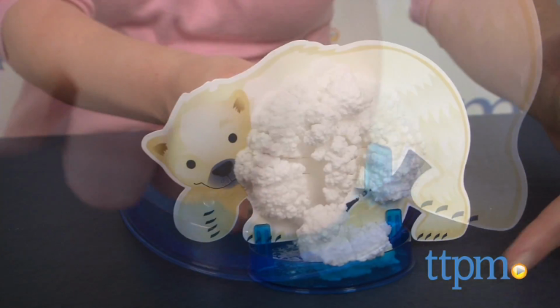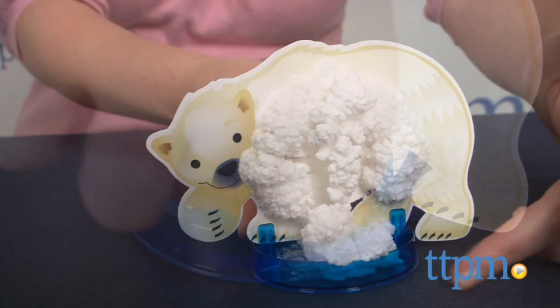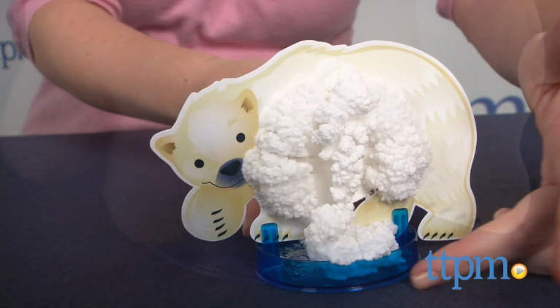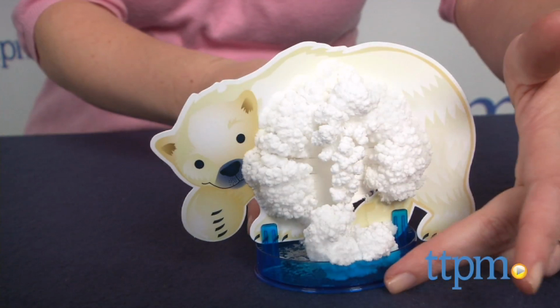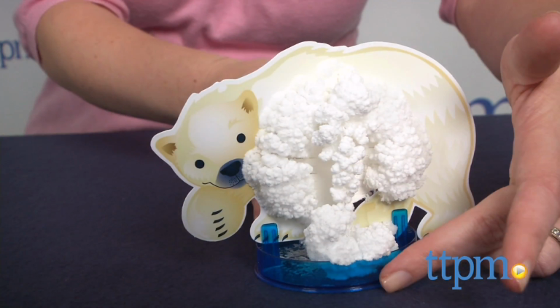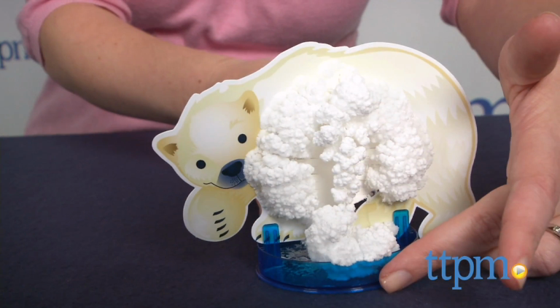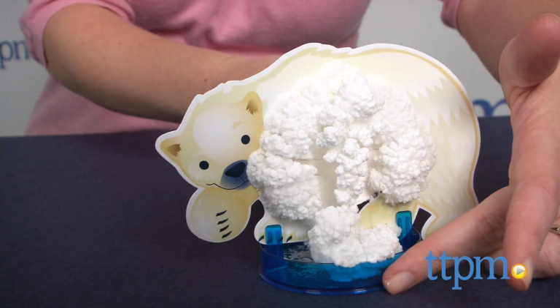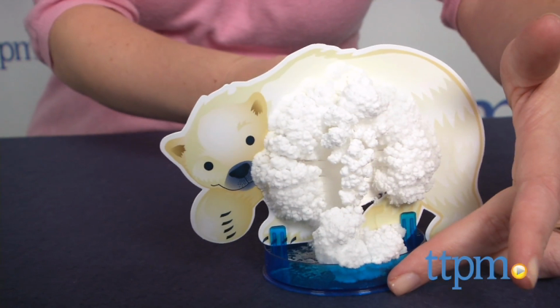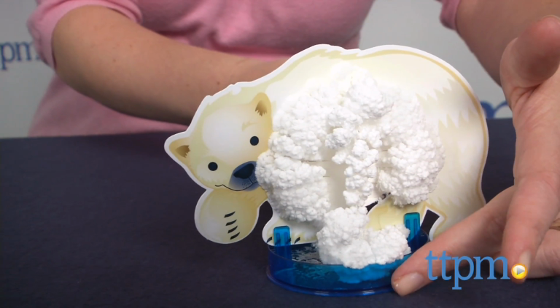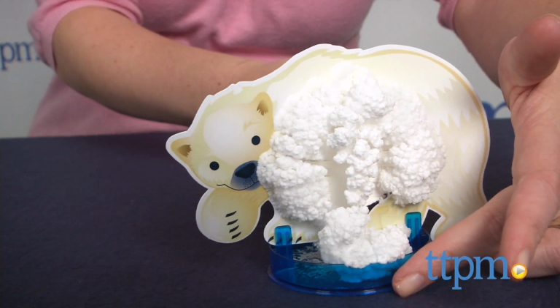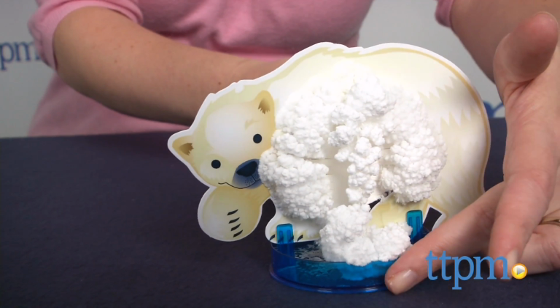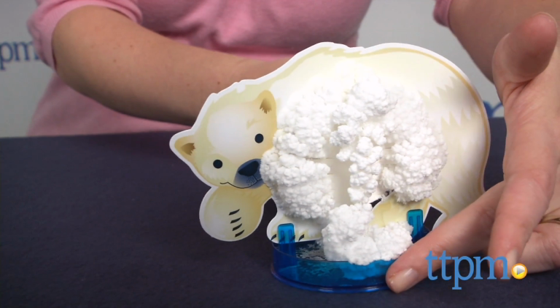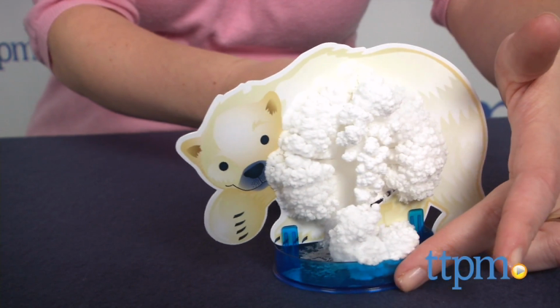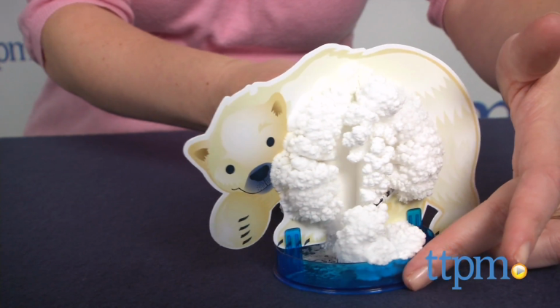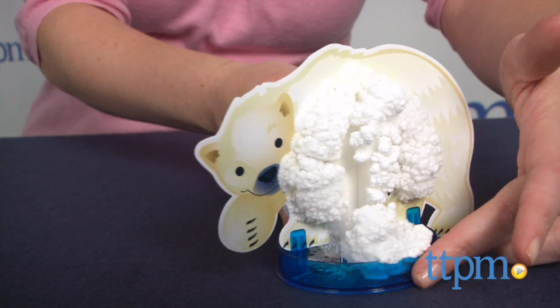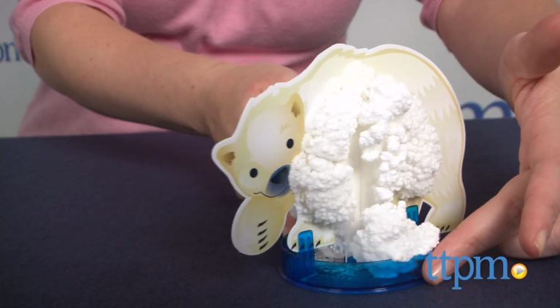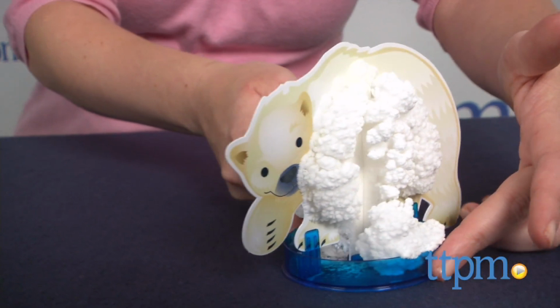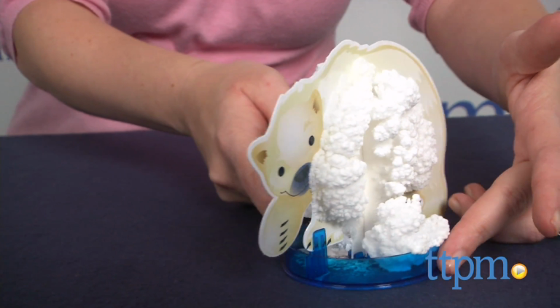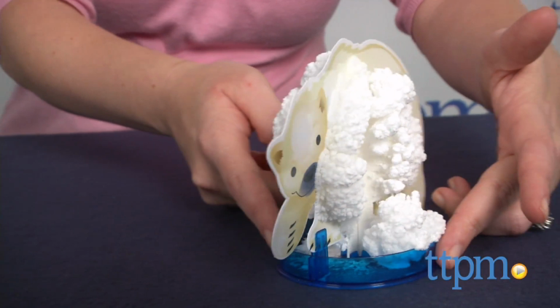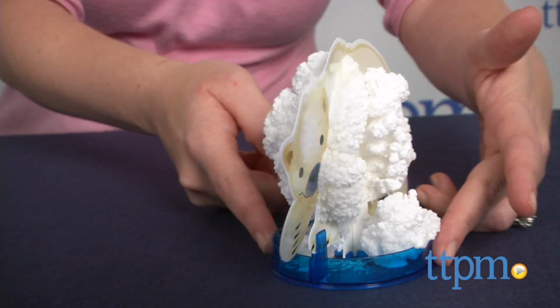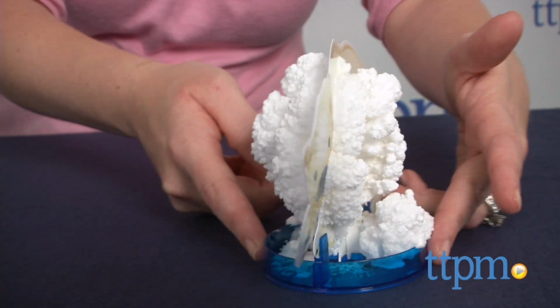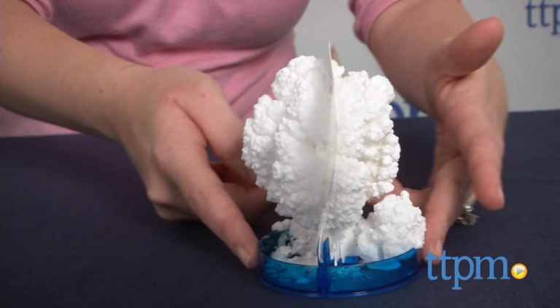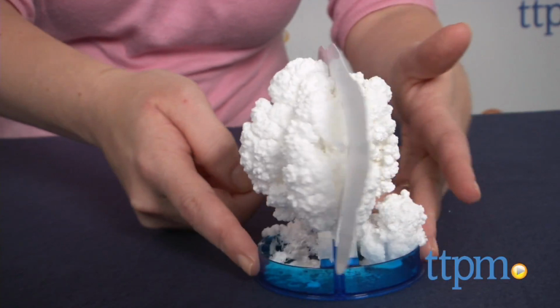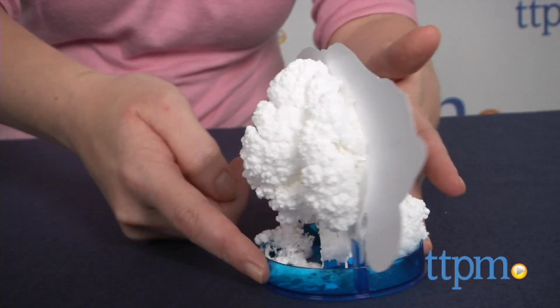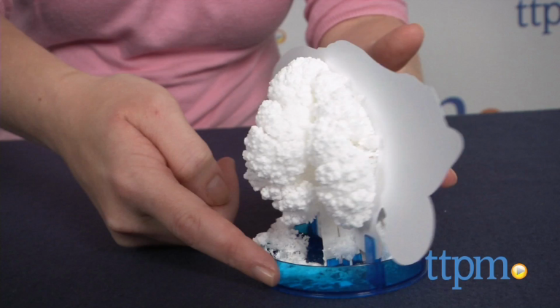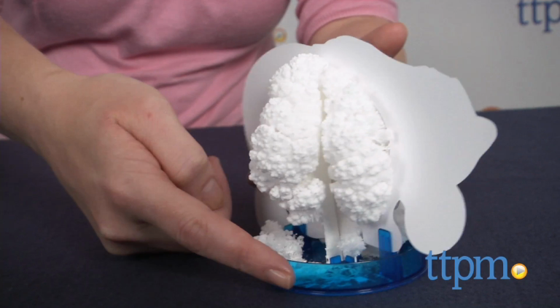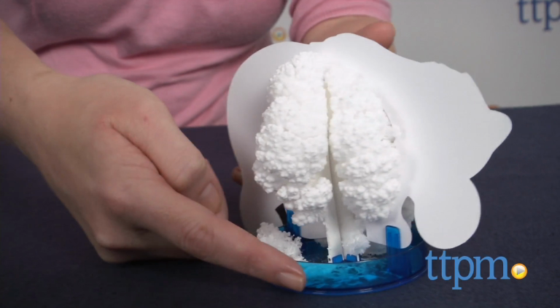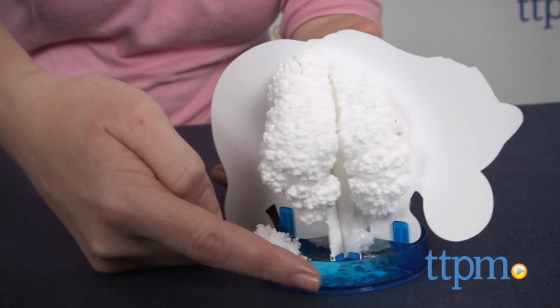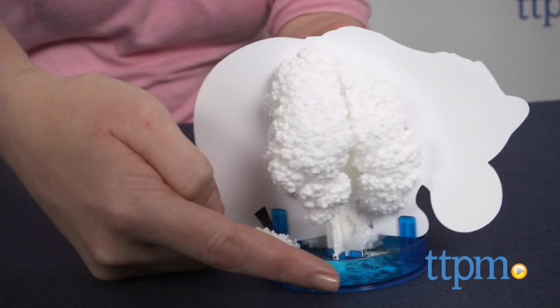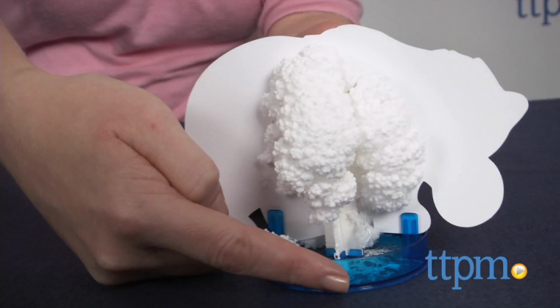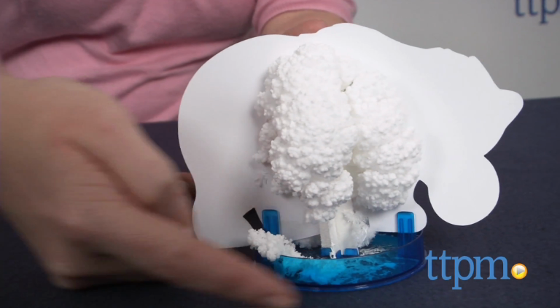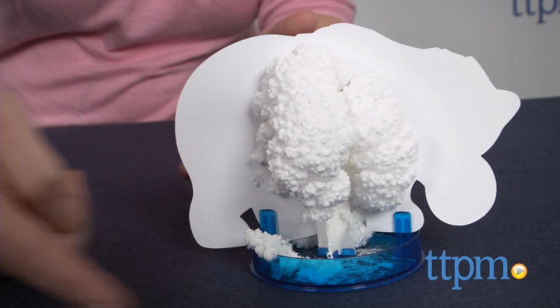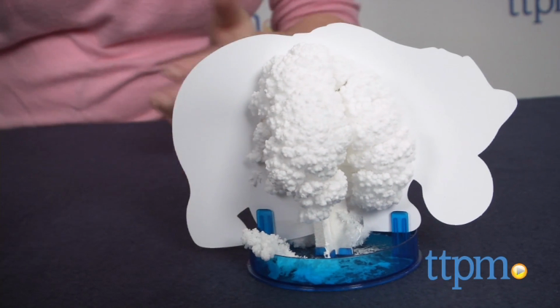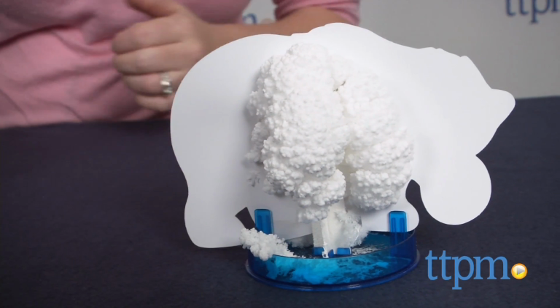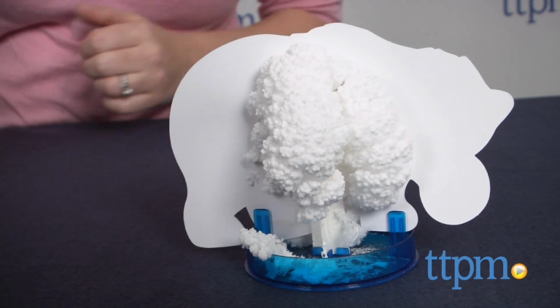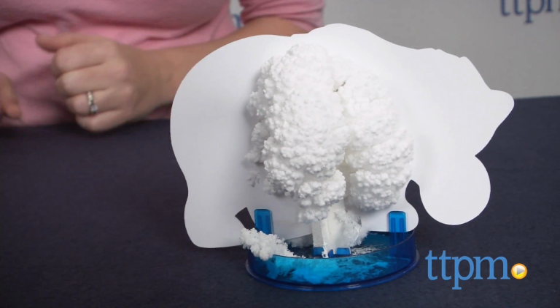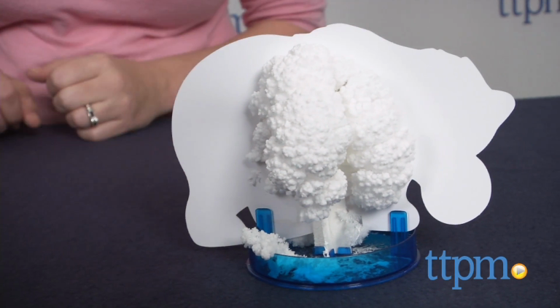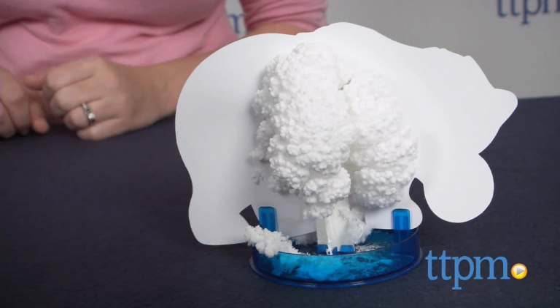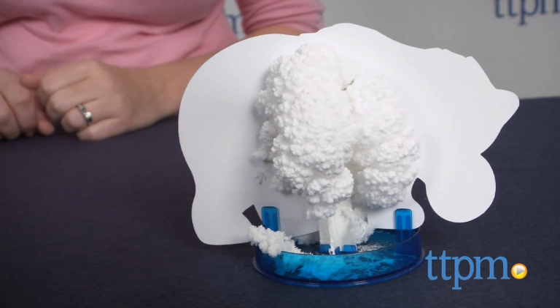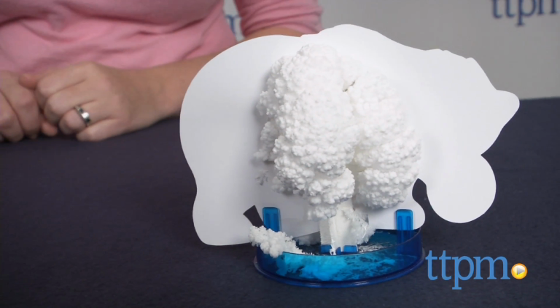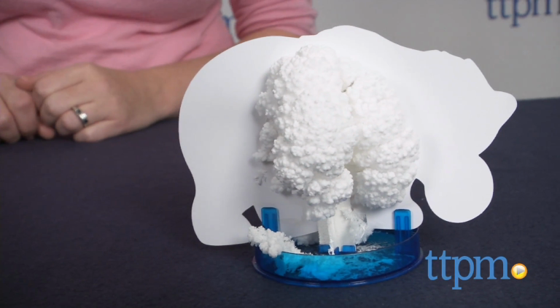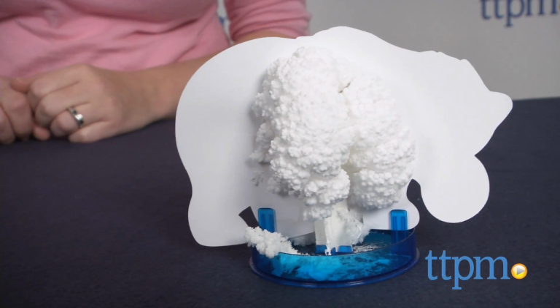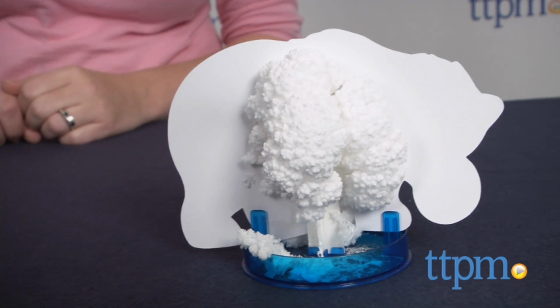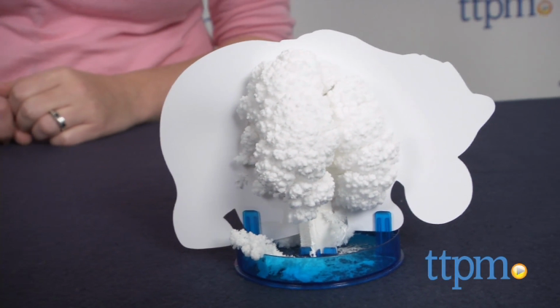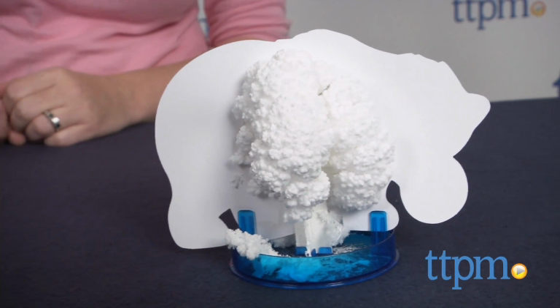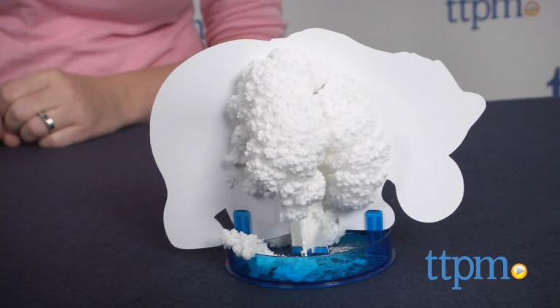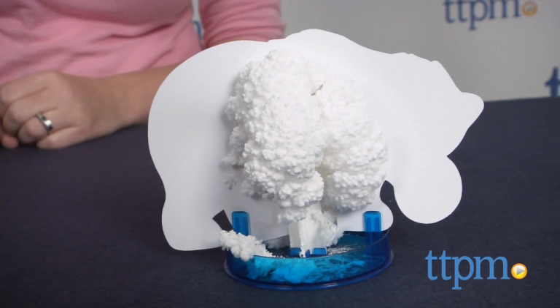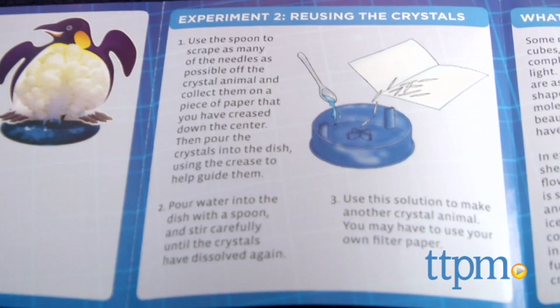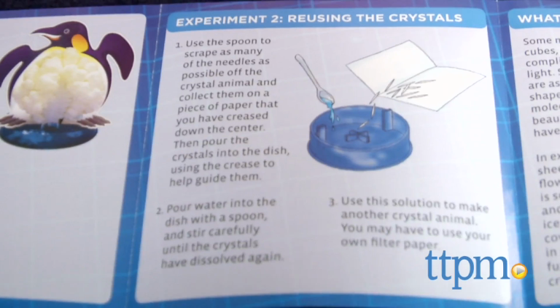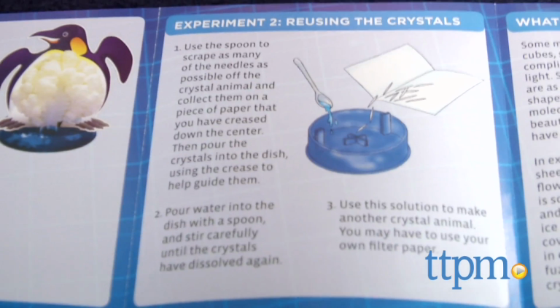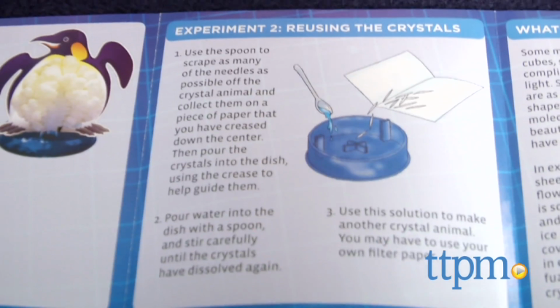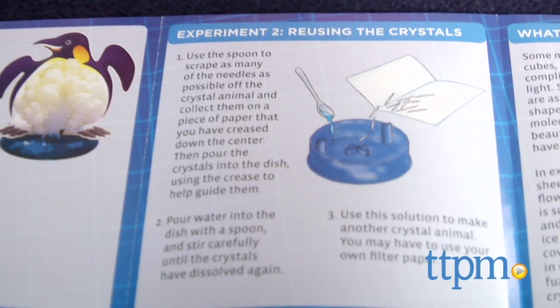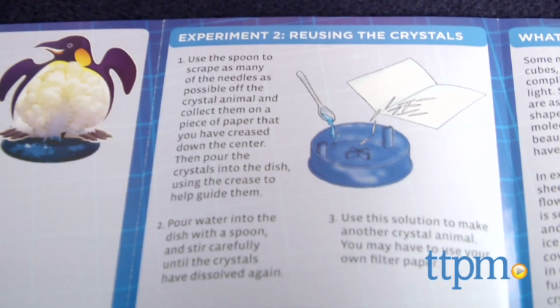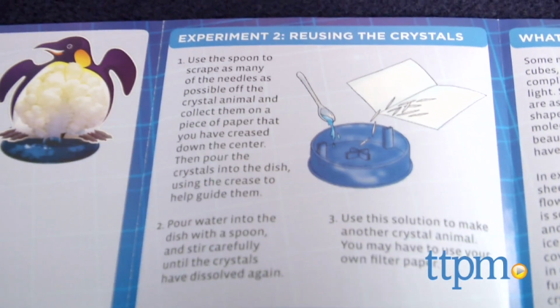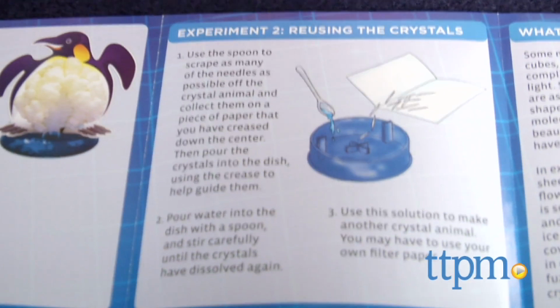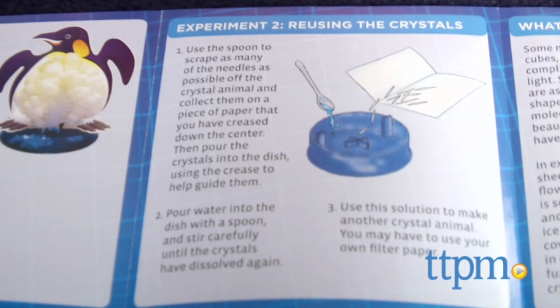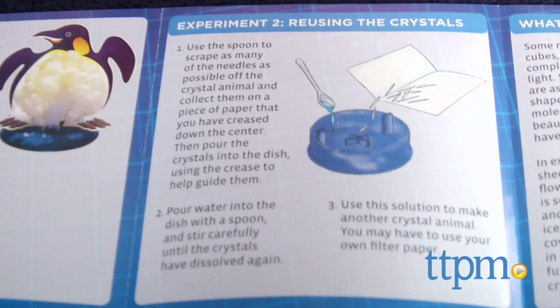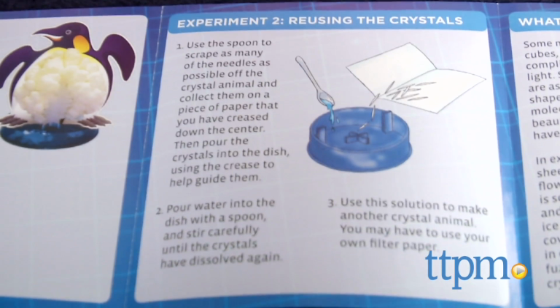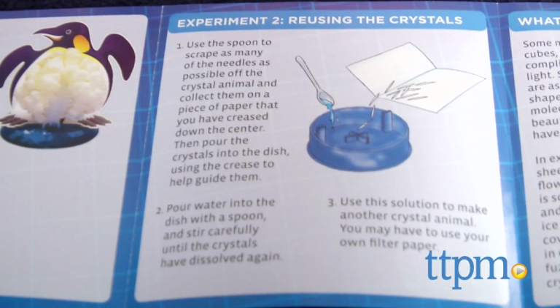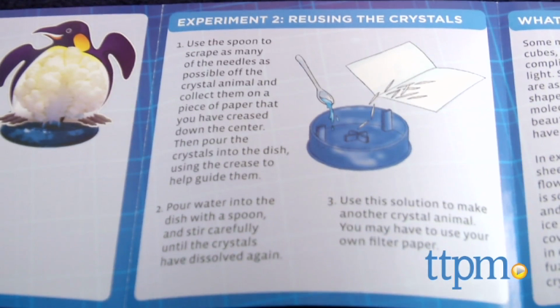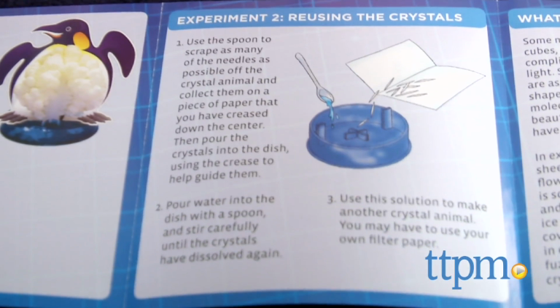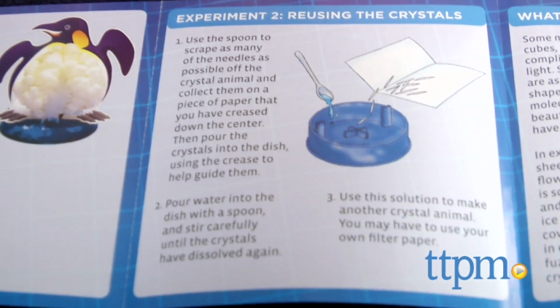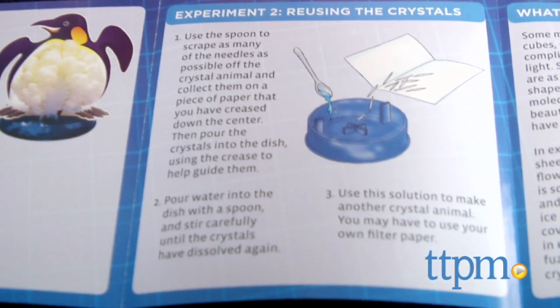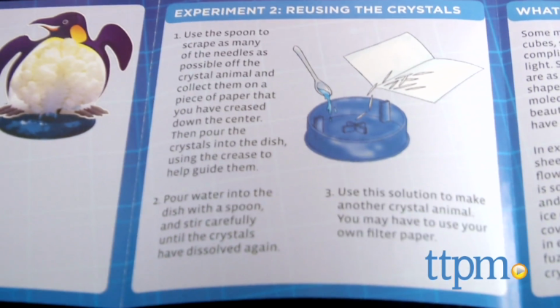Be careful with your crystal animal though. Once the crystals have grown, they easily fall off your animal, but the instructions do show you how to reuse them so you can grow an animal all over again.